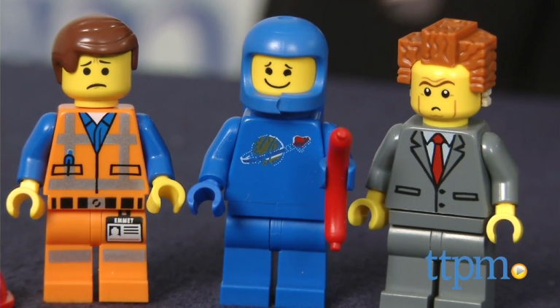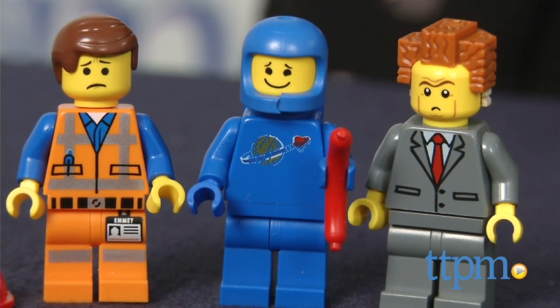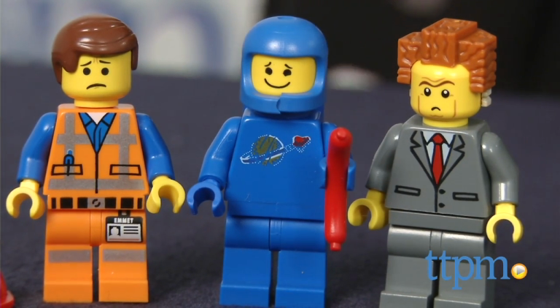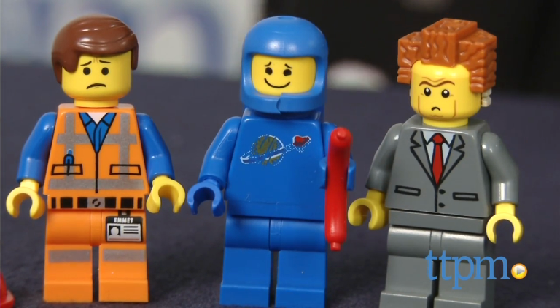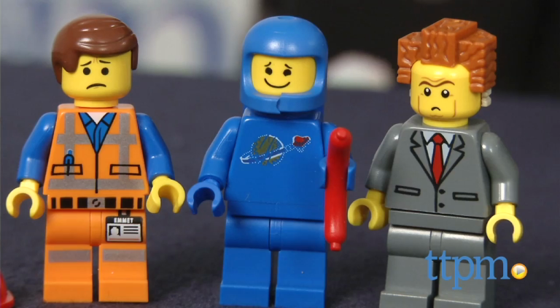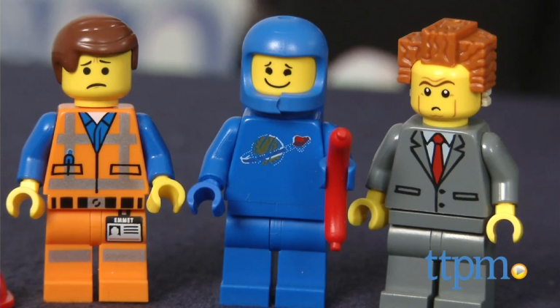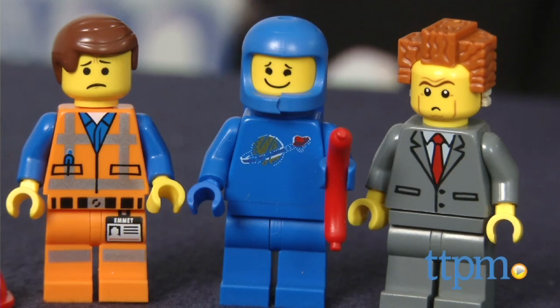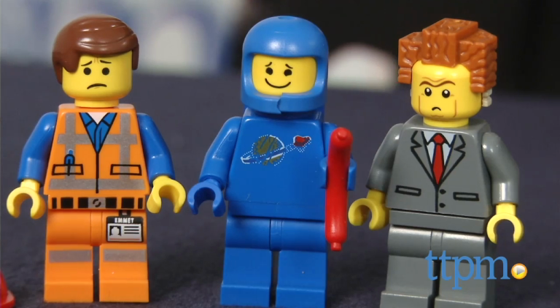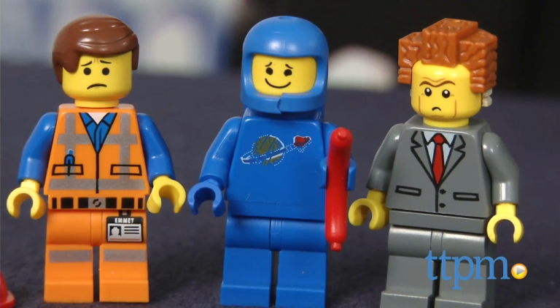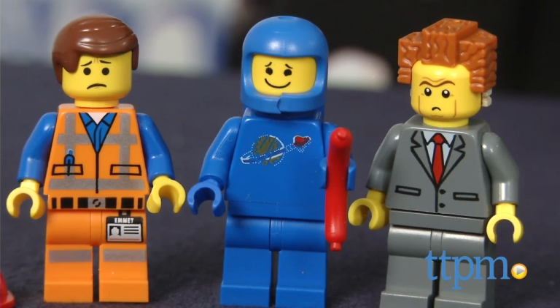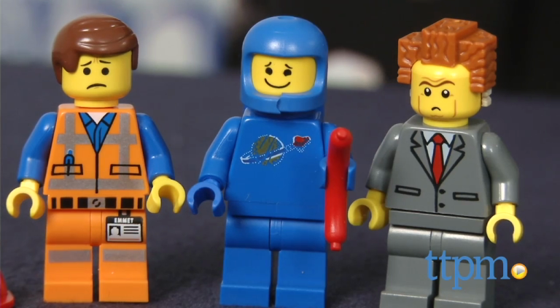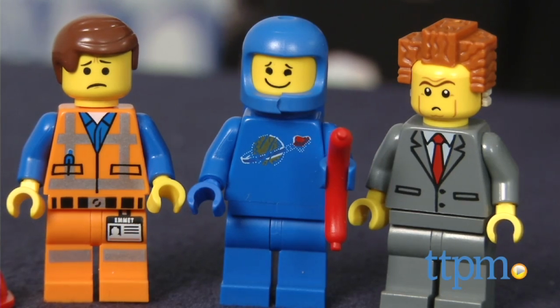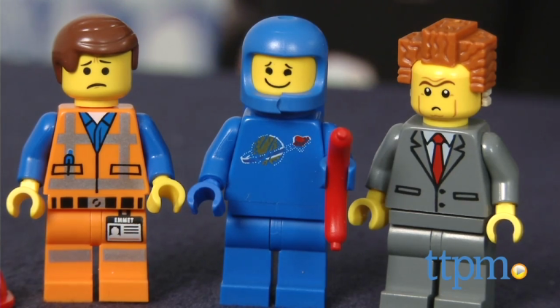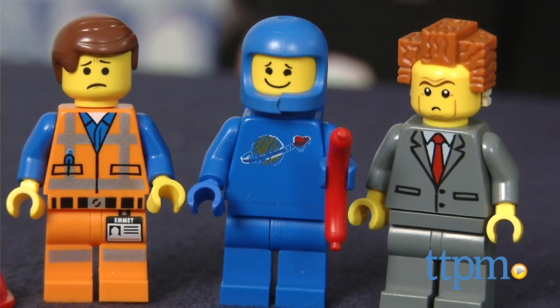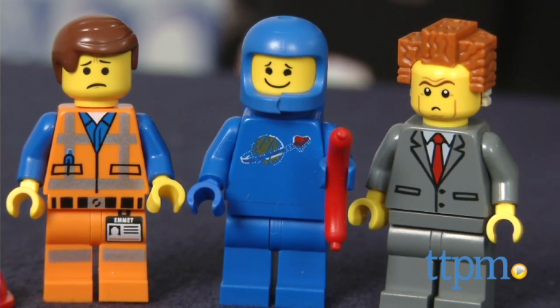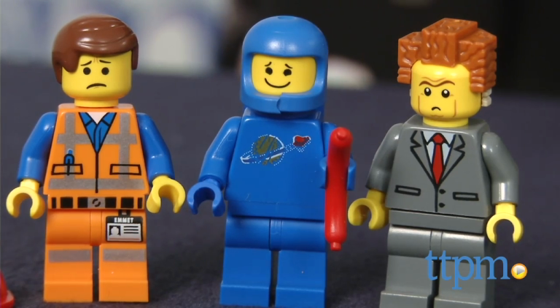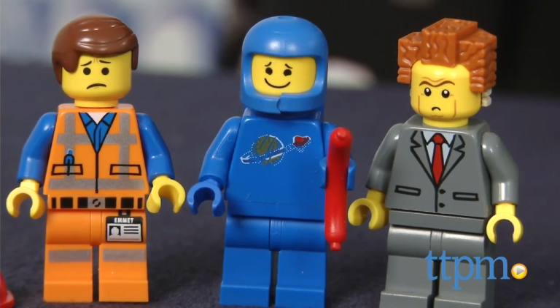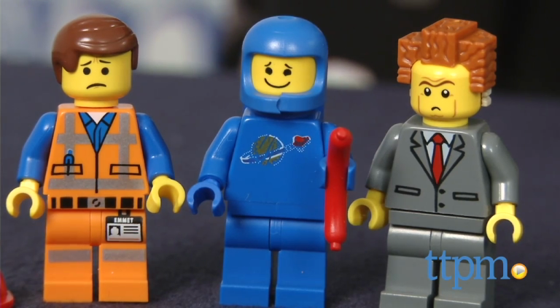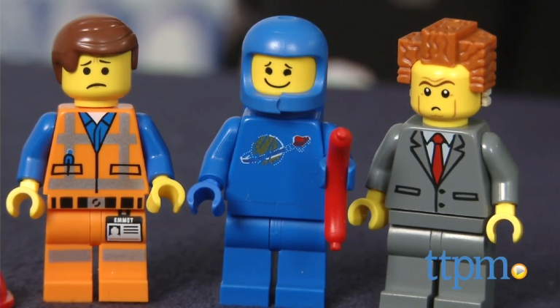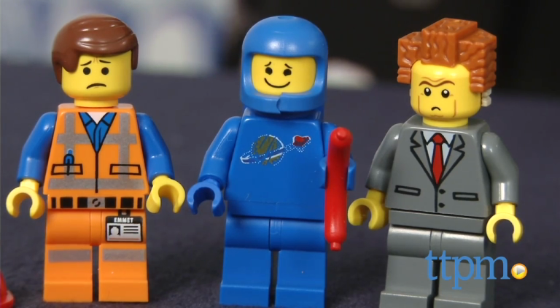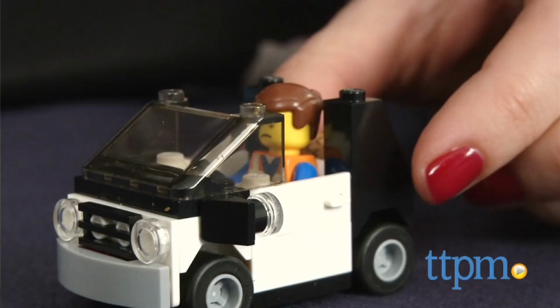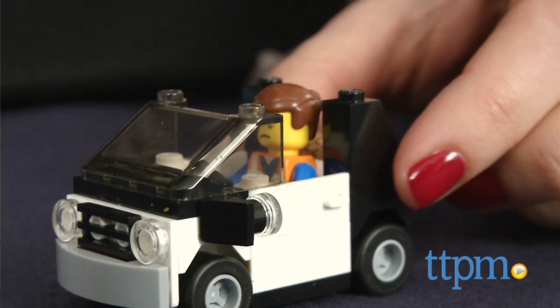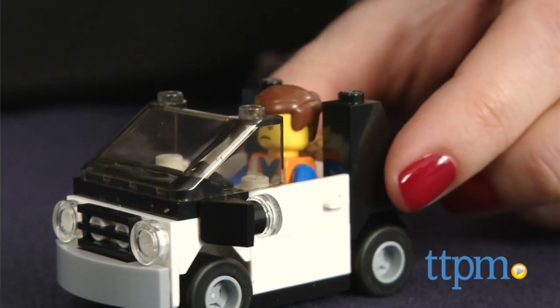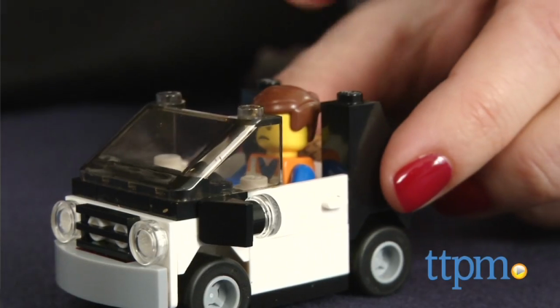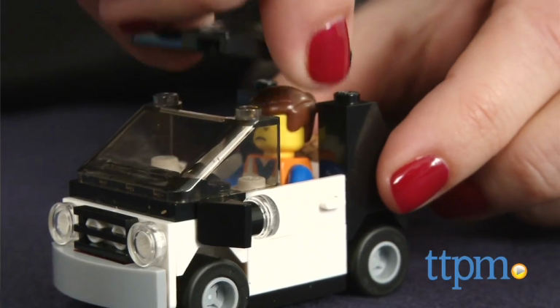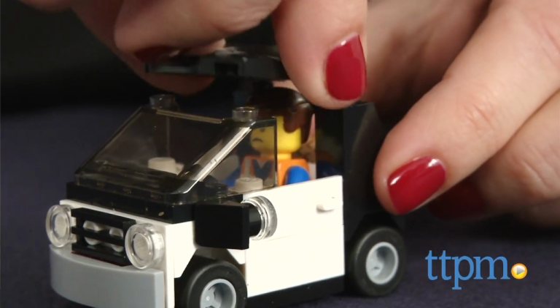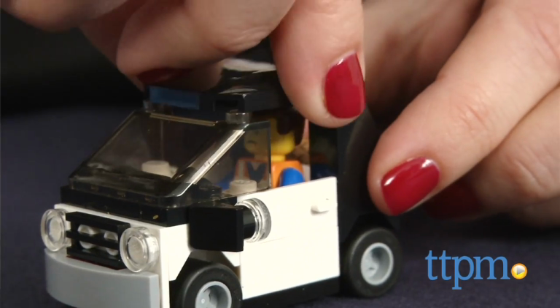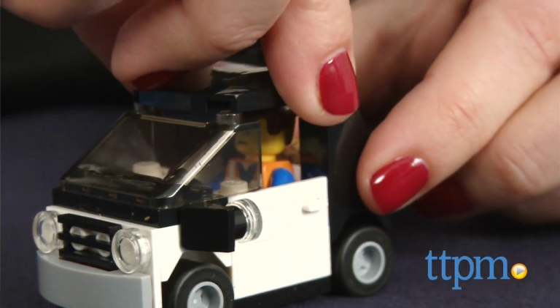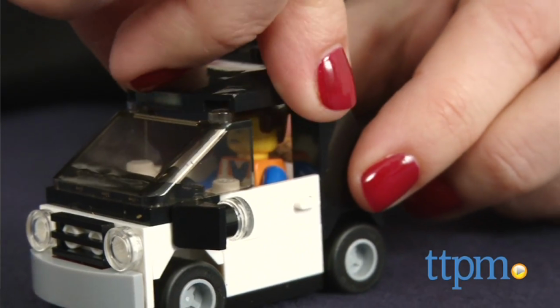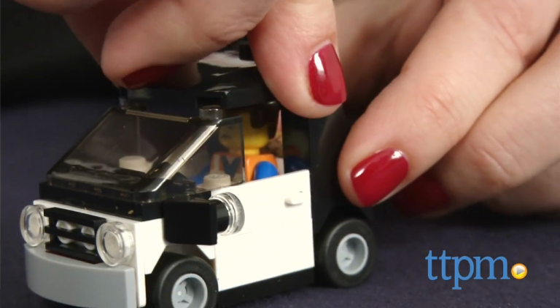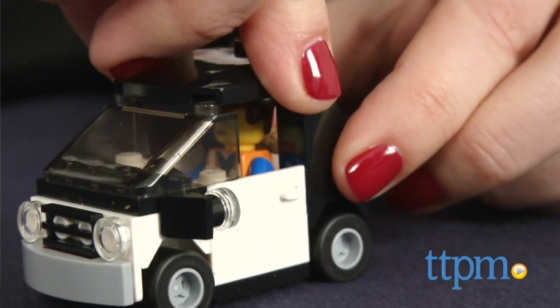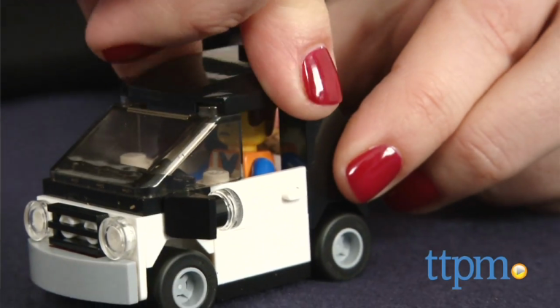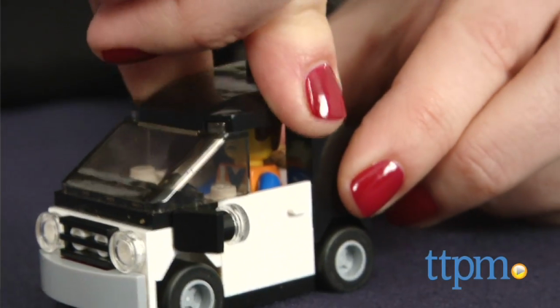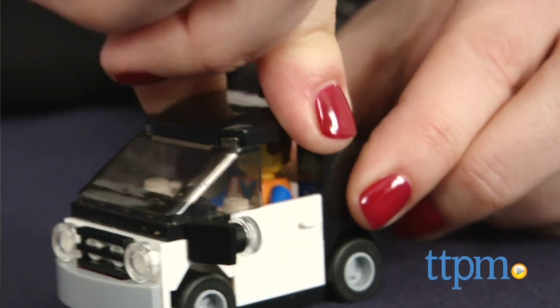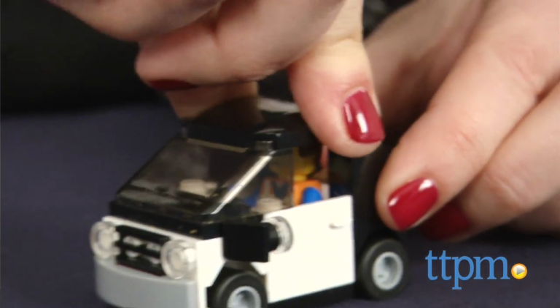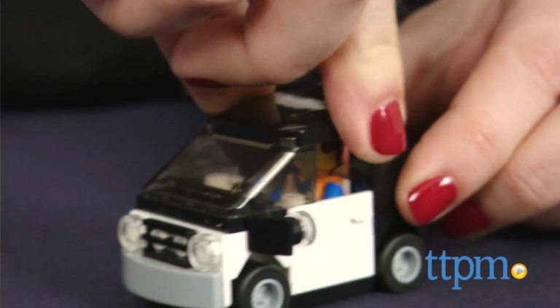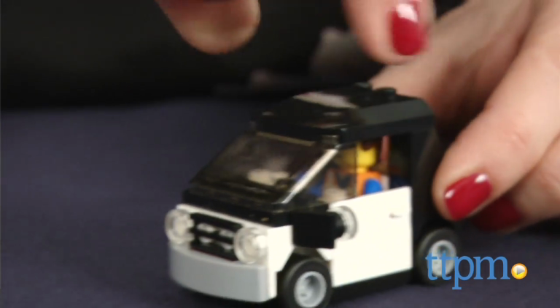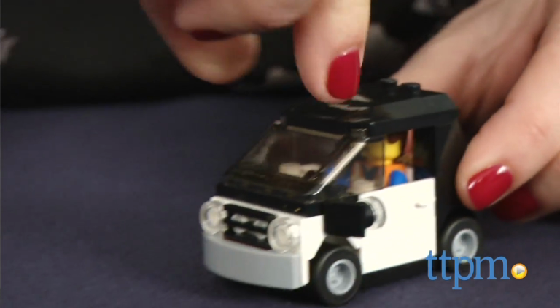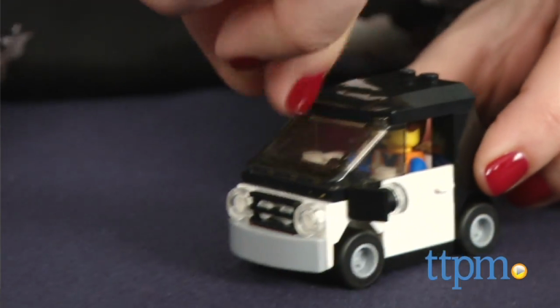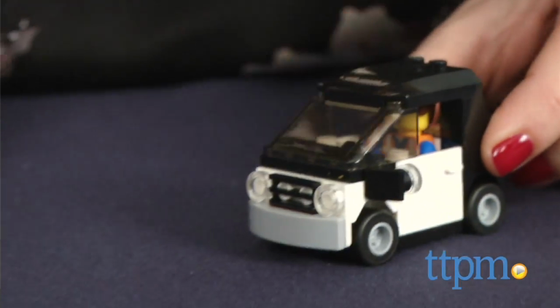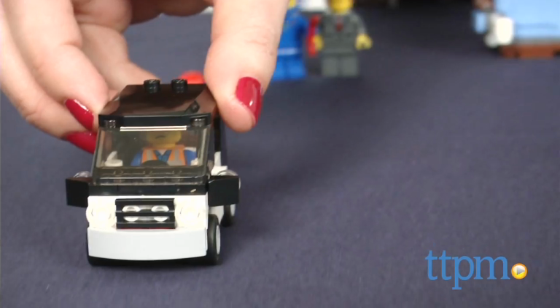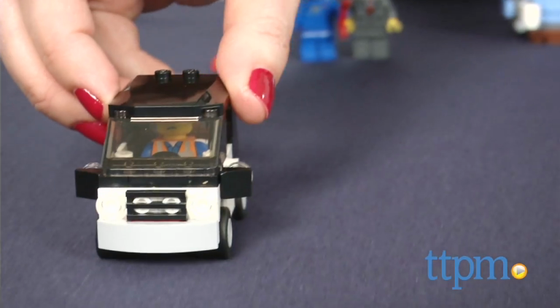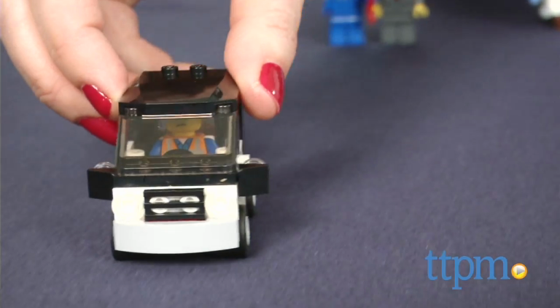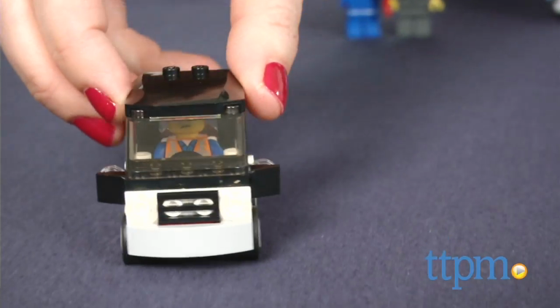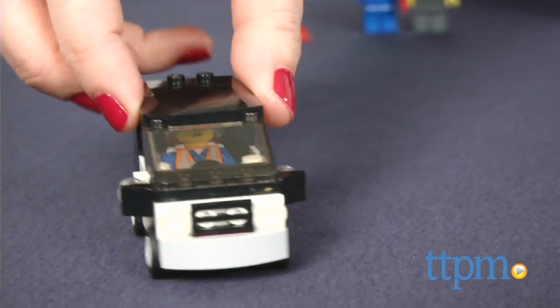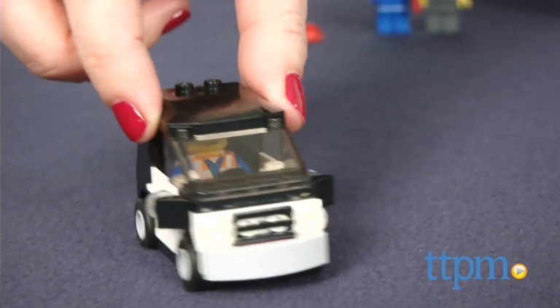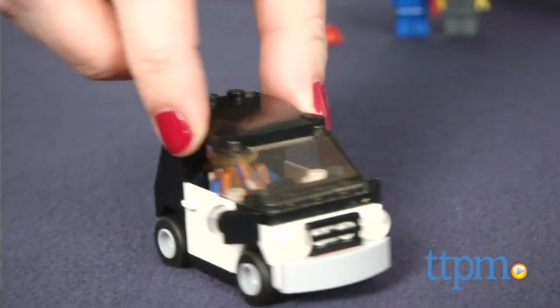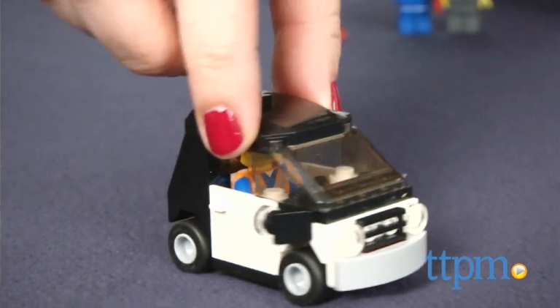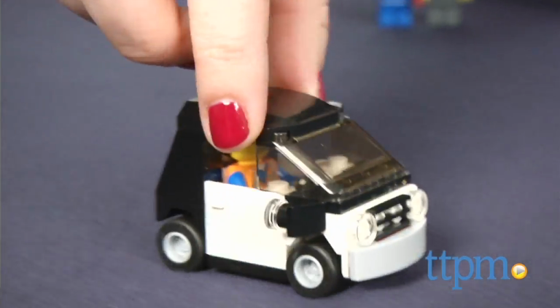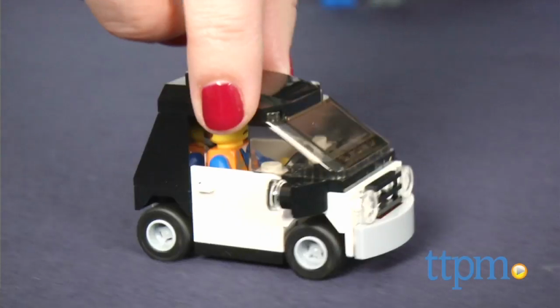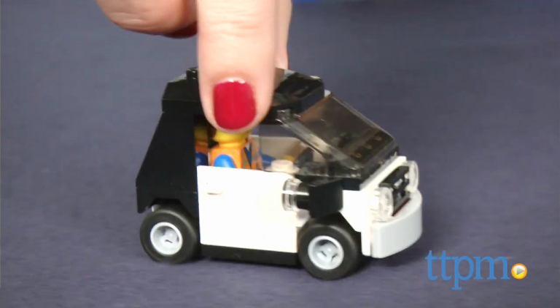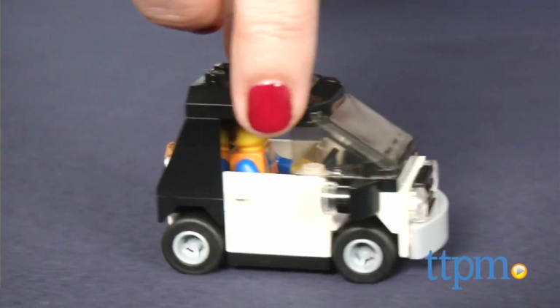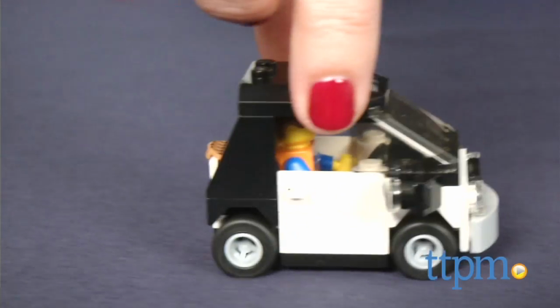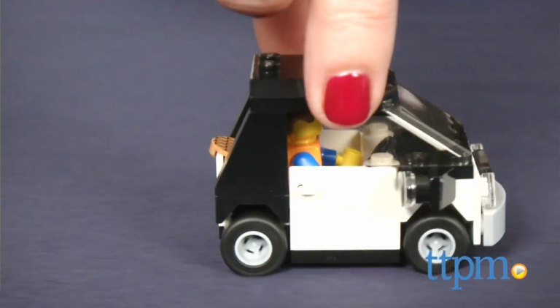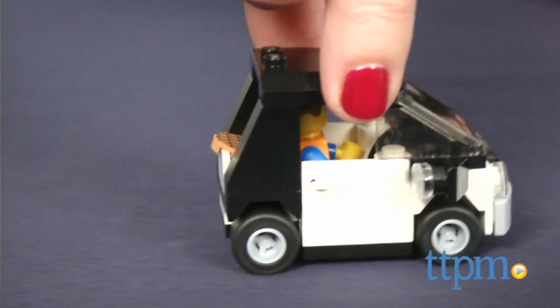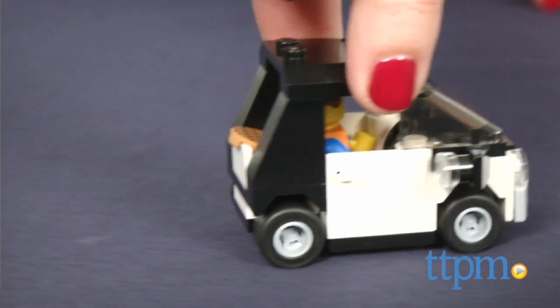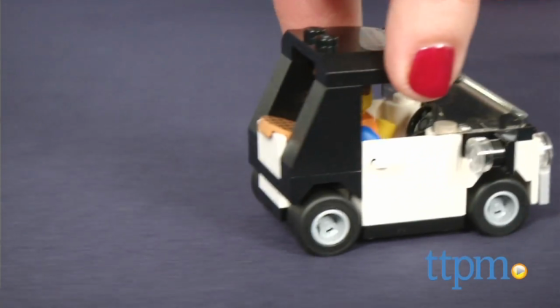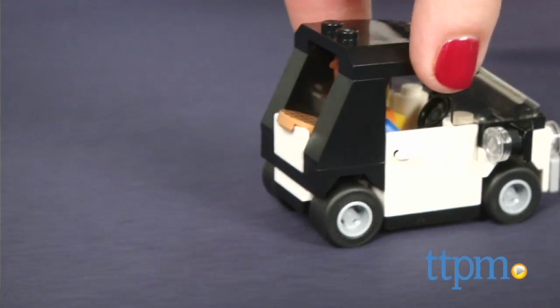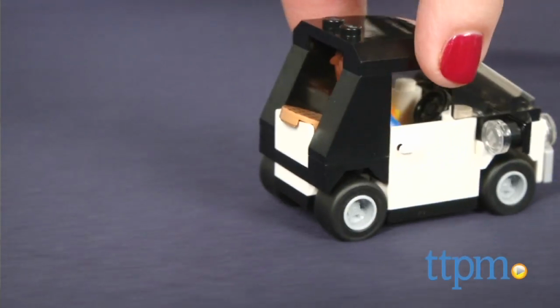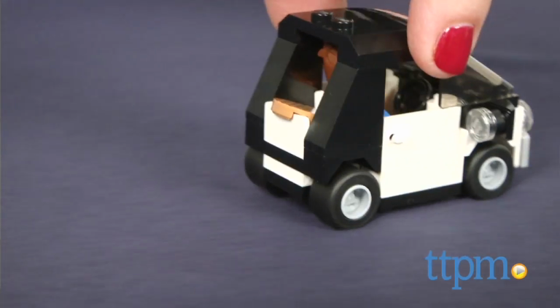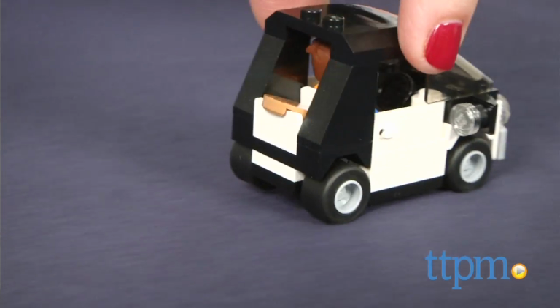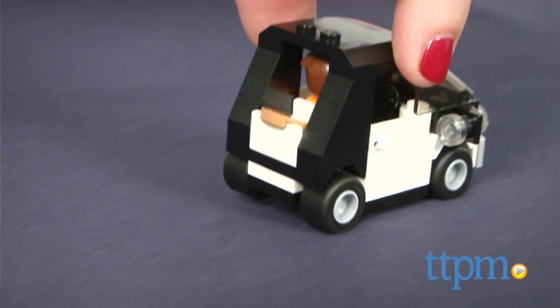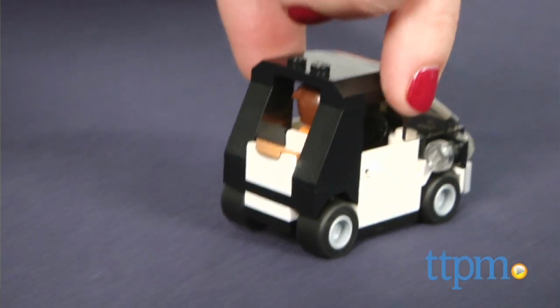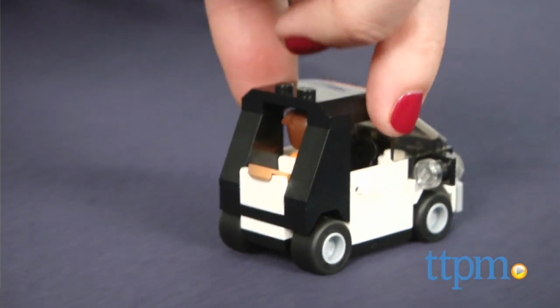An illustrated instruction booklet demonstrates how to build Unikitty and the couch, which took our TTPM builder under 30 minutes to complete.